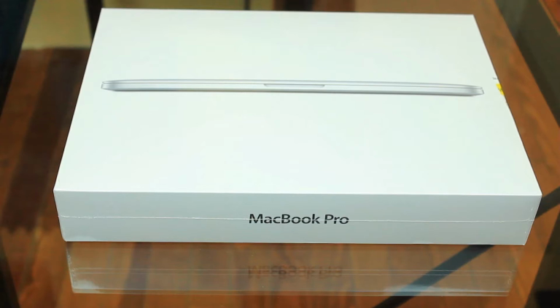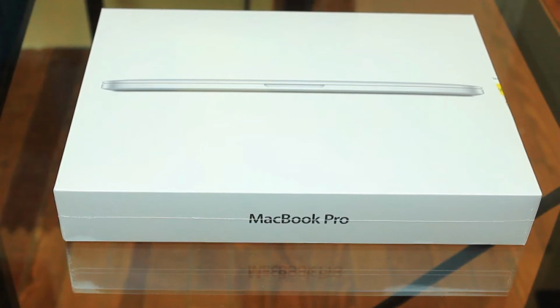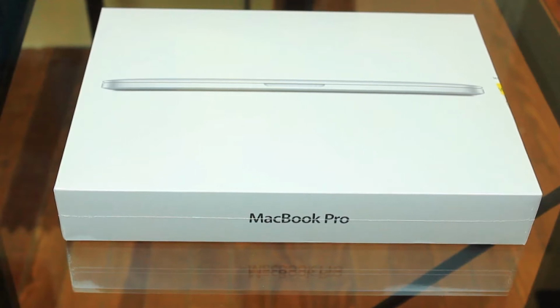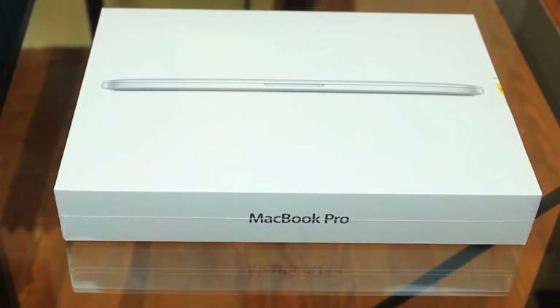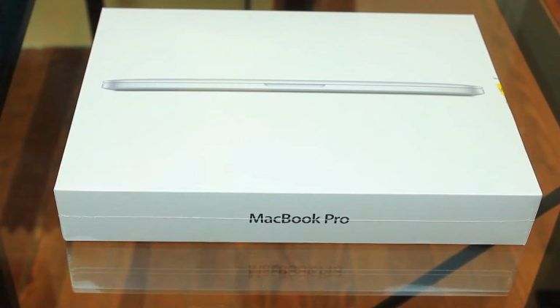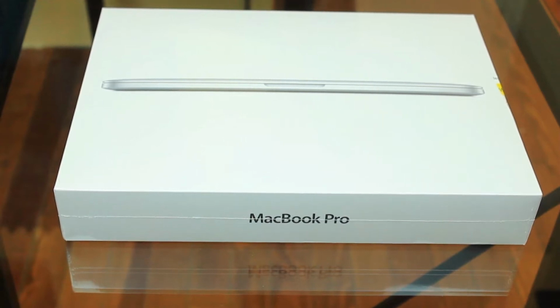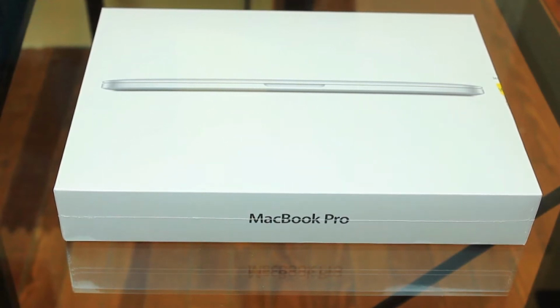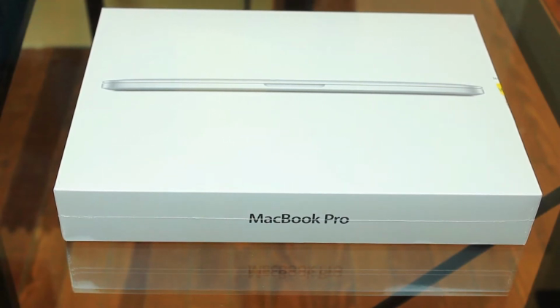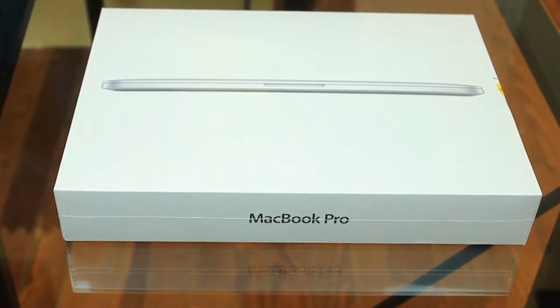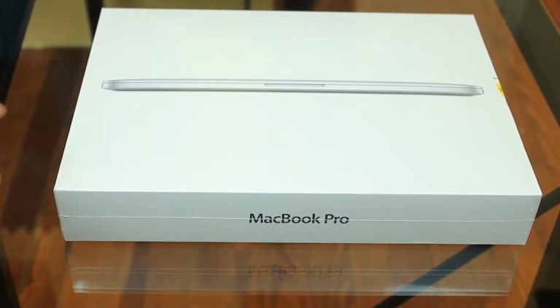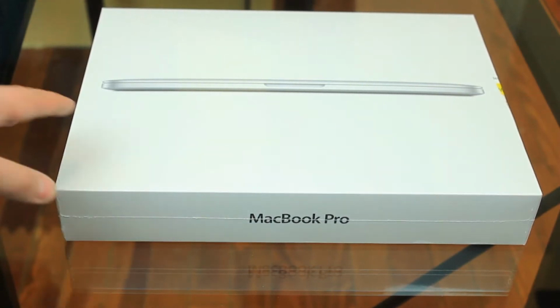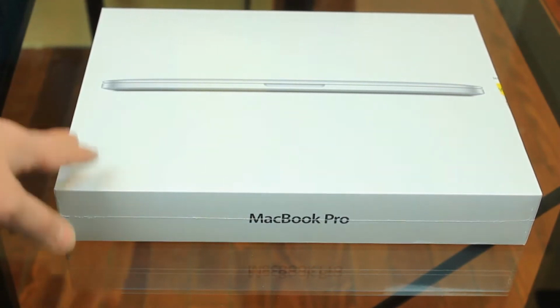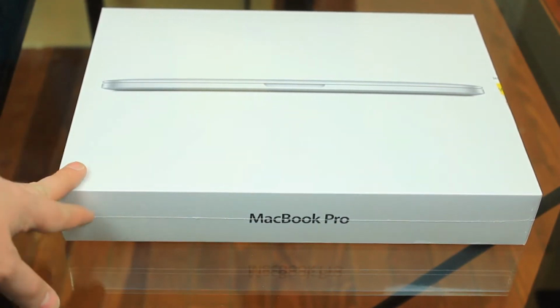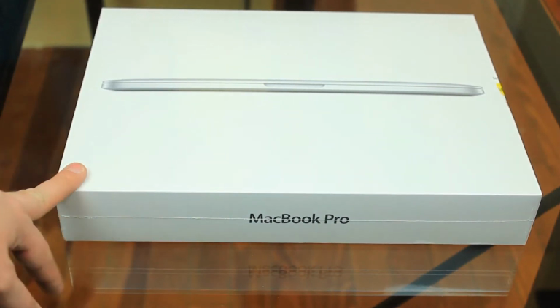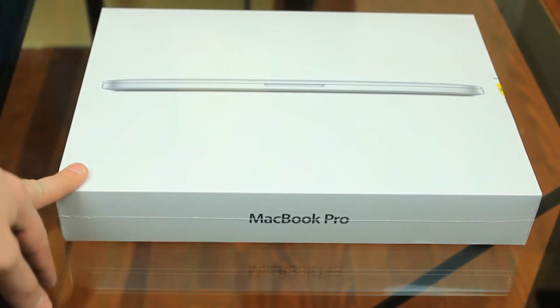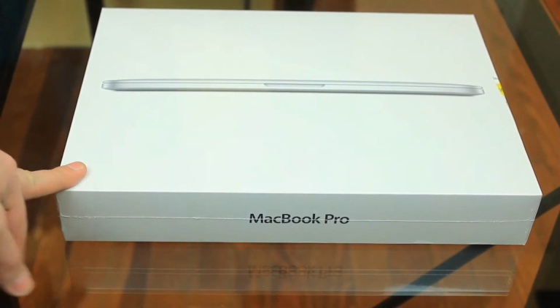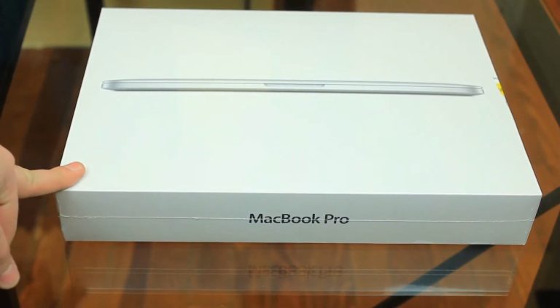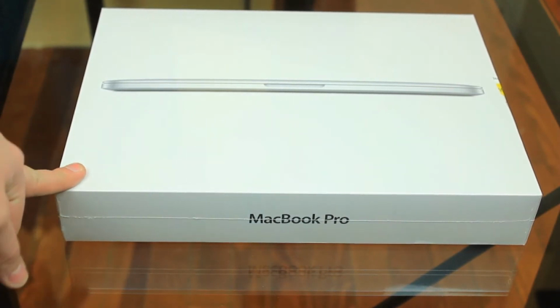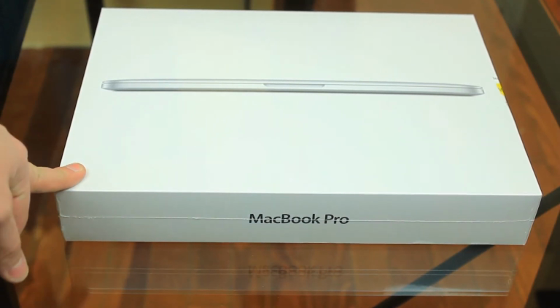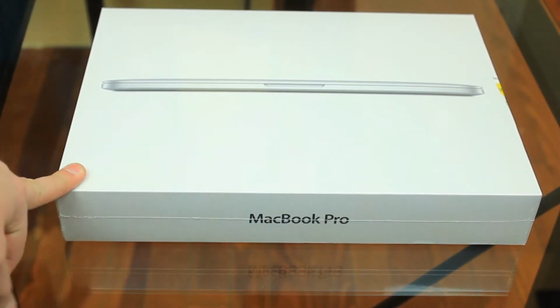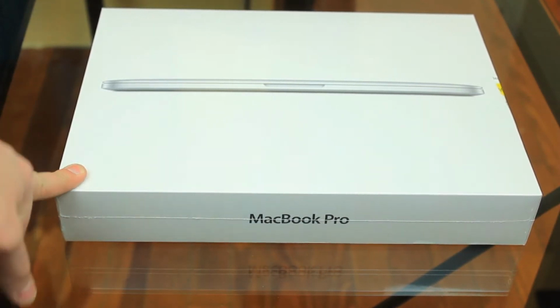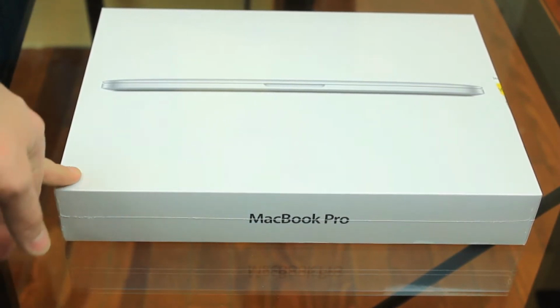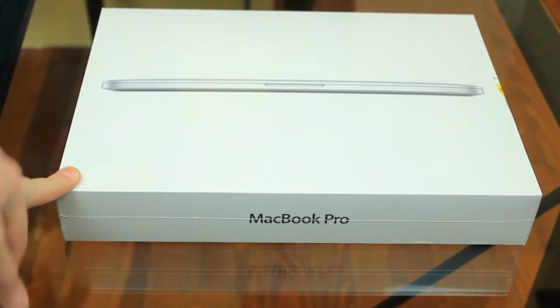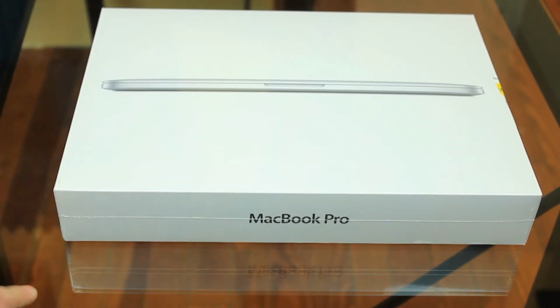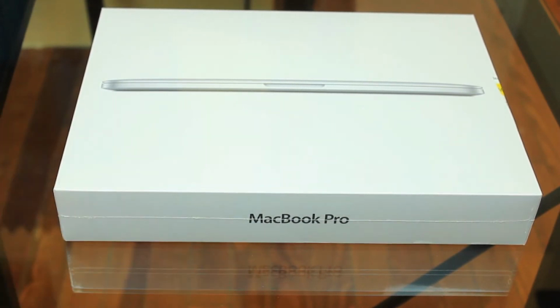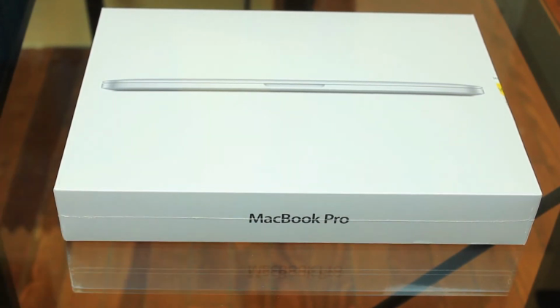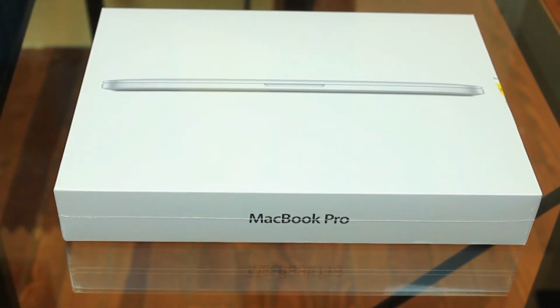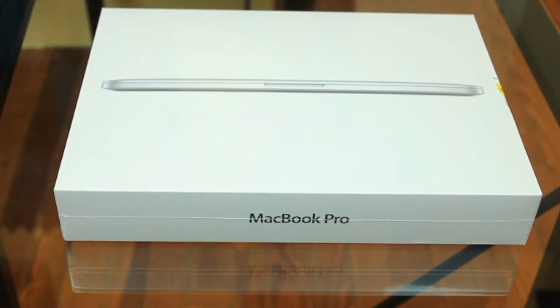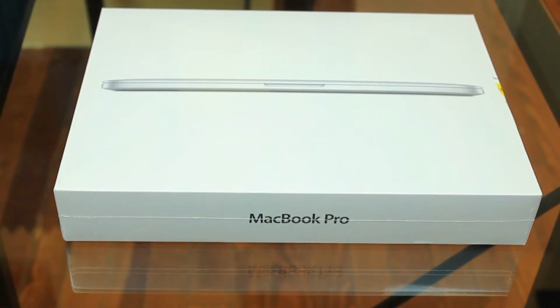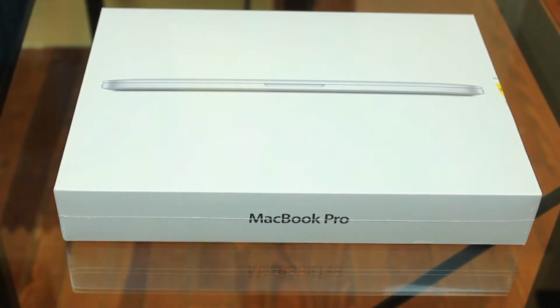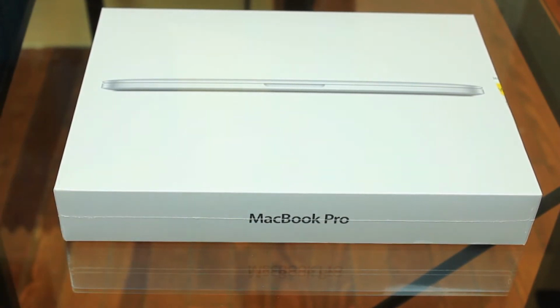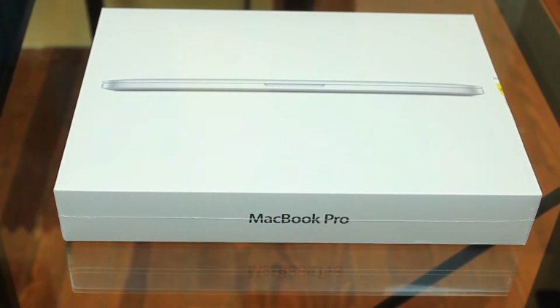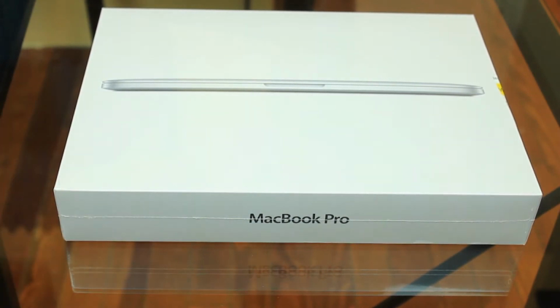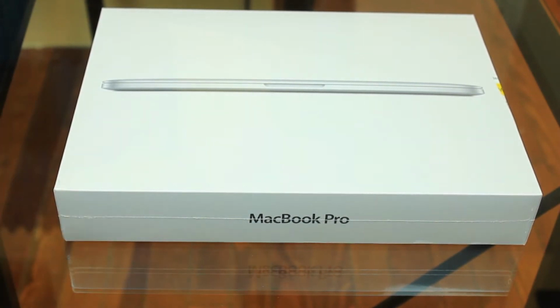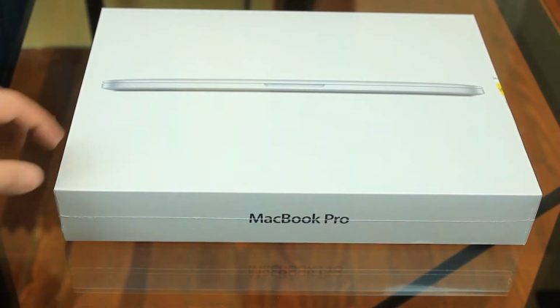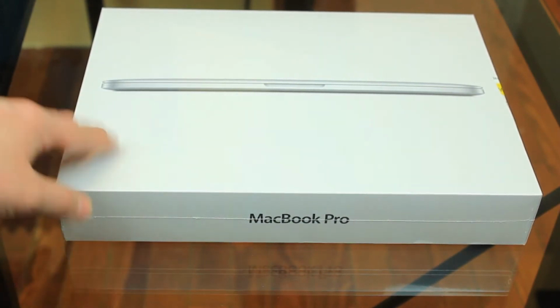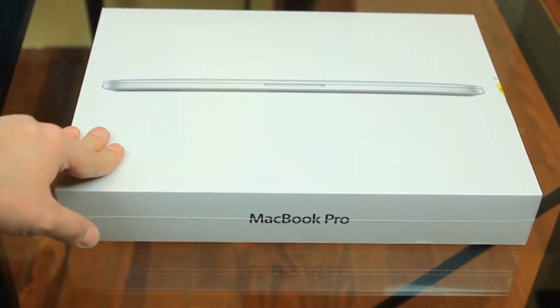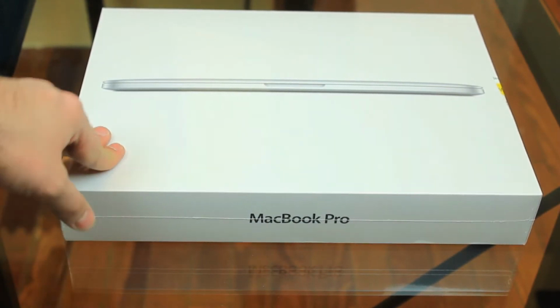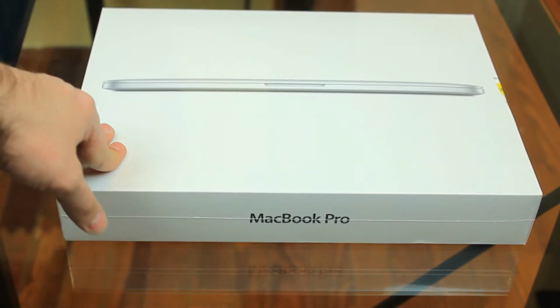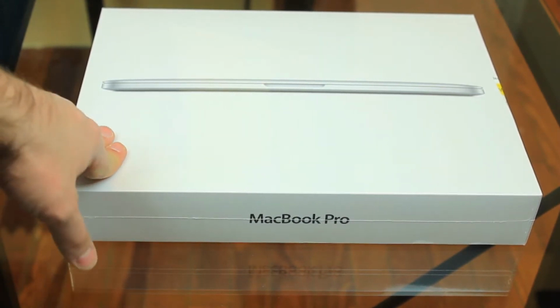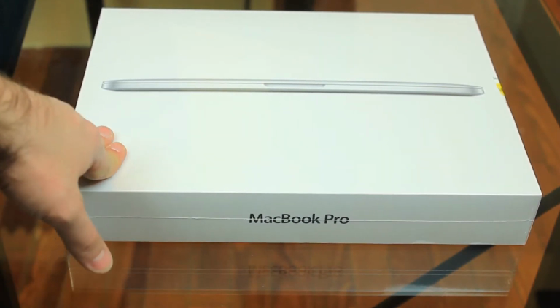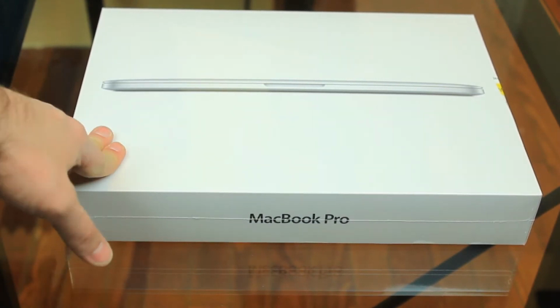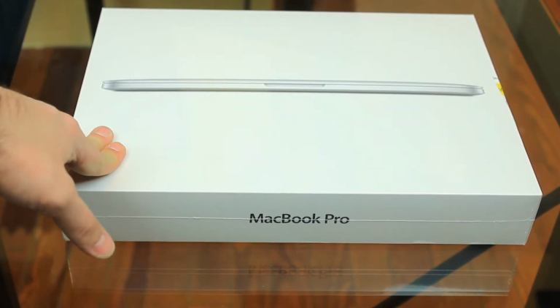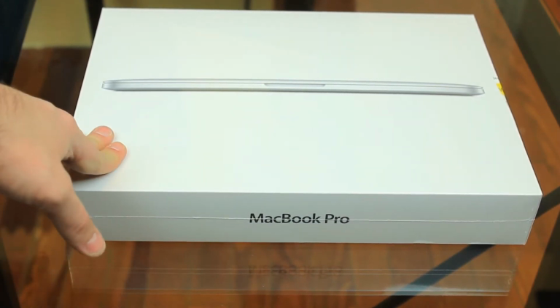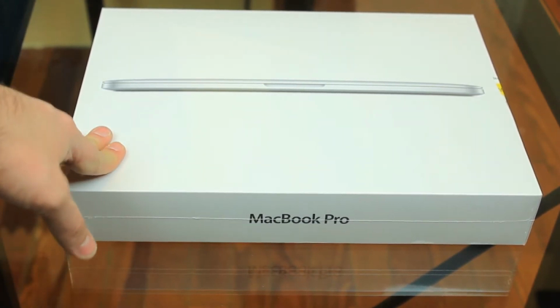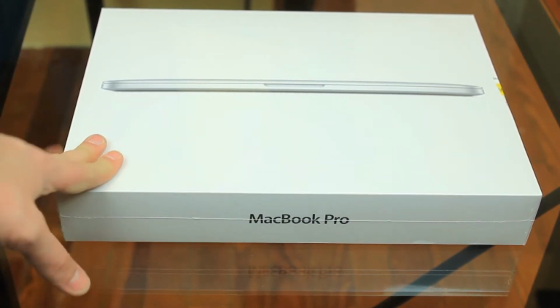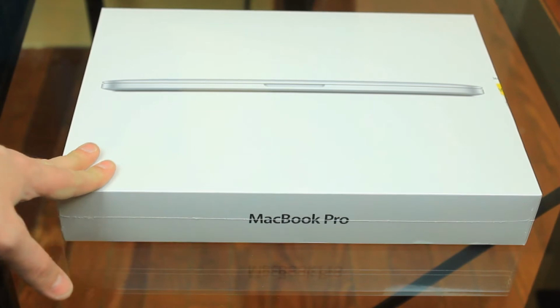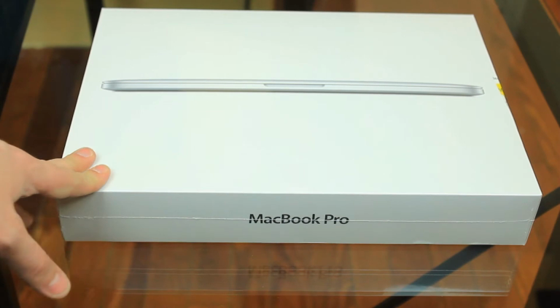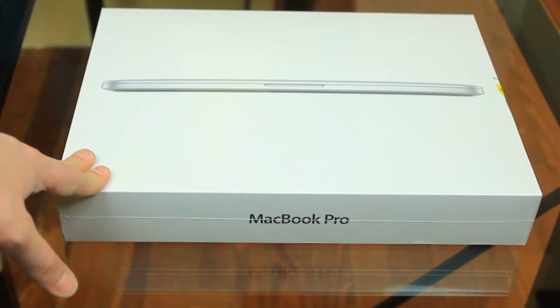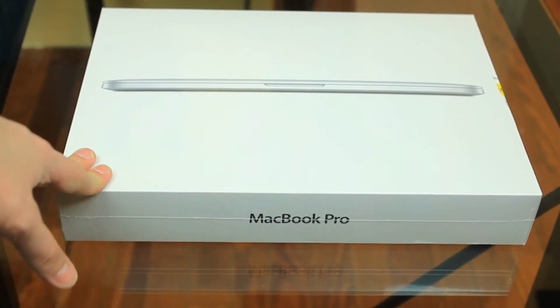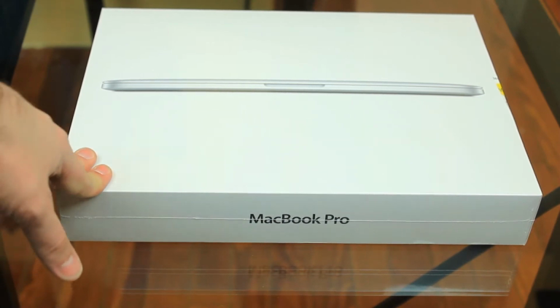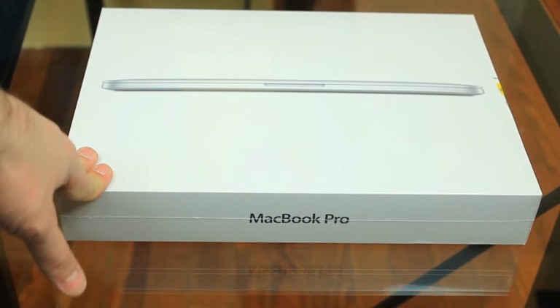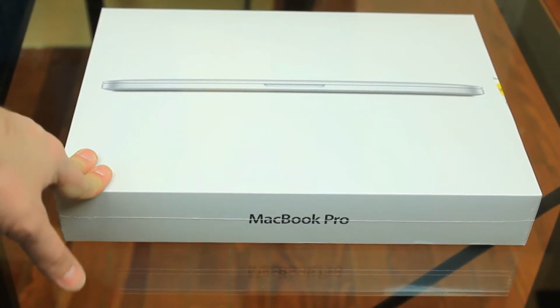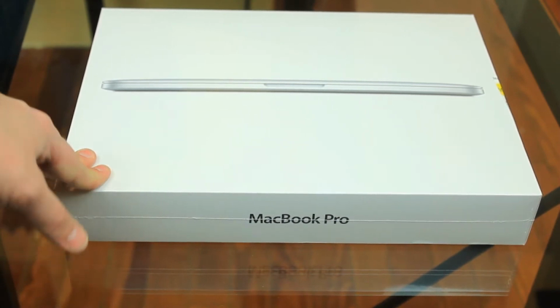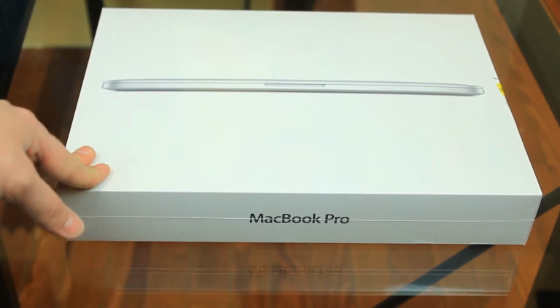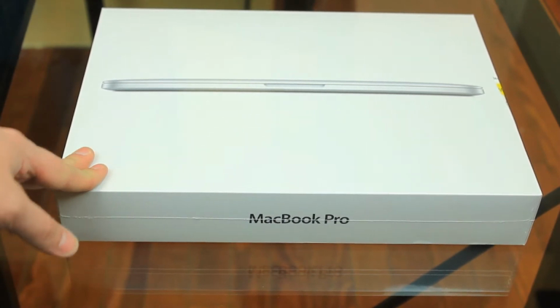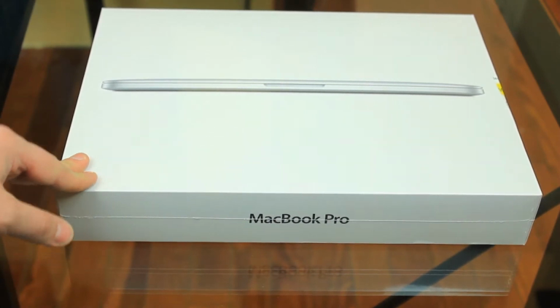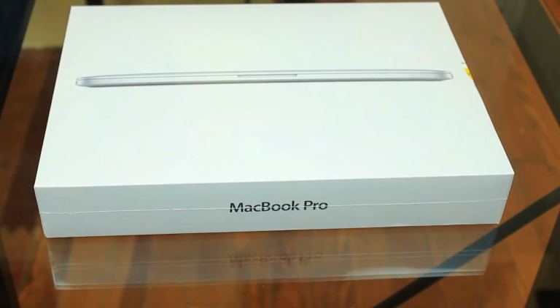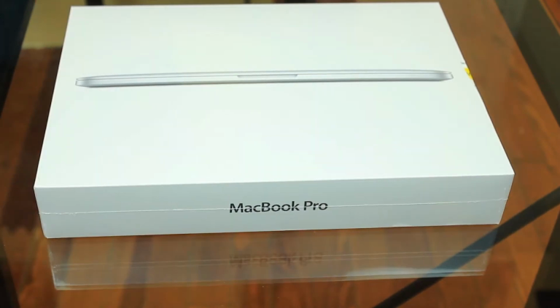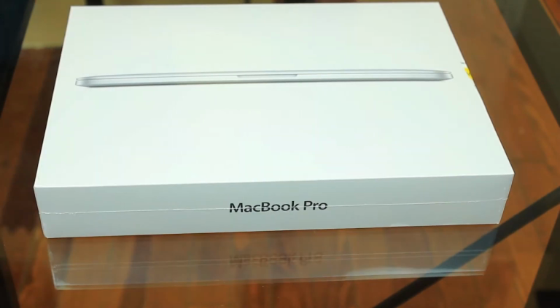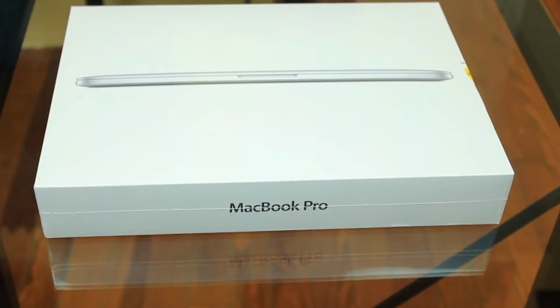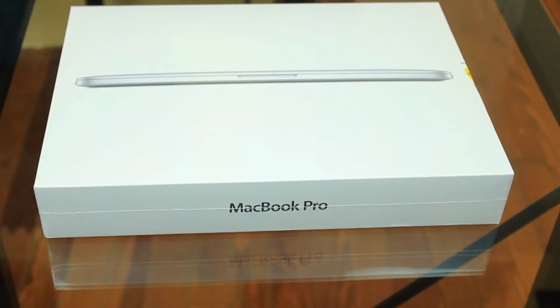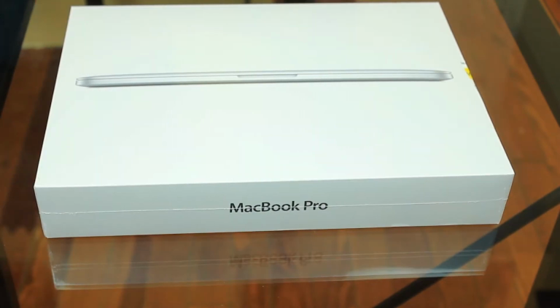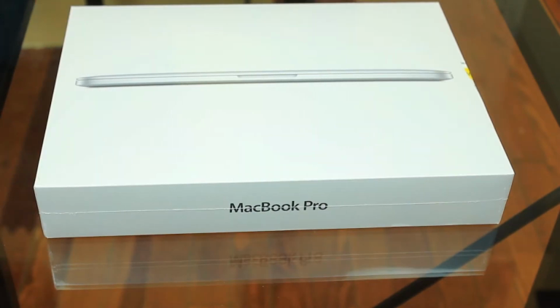What's up guys, I'm Arsene from RossmerTech.com and I'm doing an unboxing of the new 13-inch MacBook Pro Retina. Let's get started.